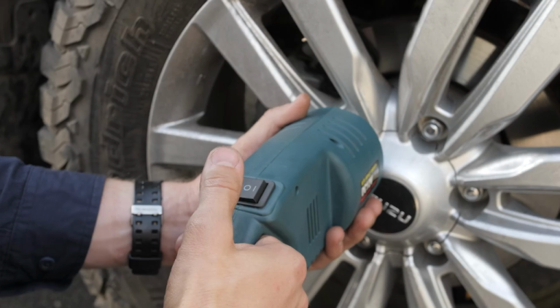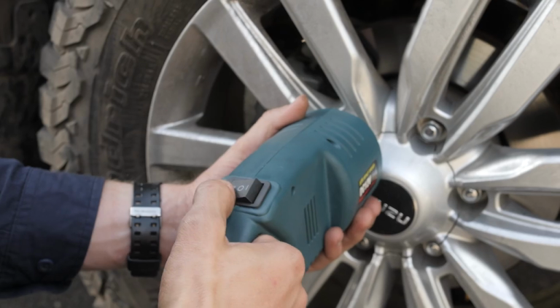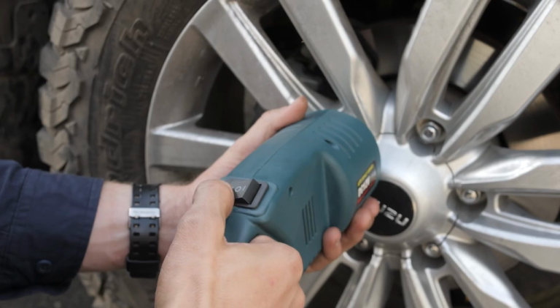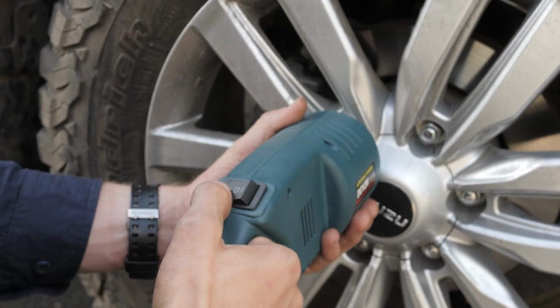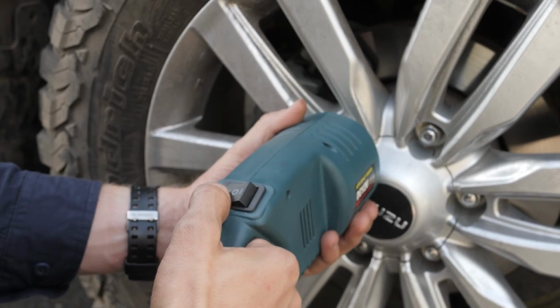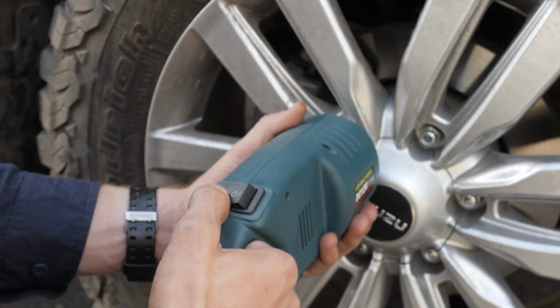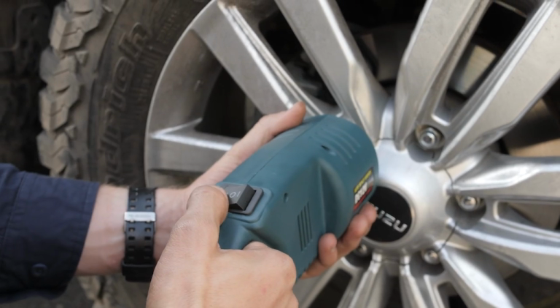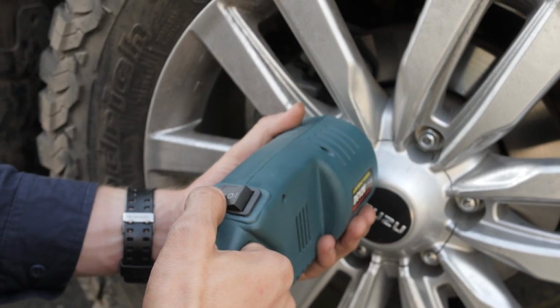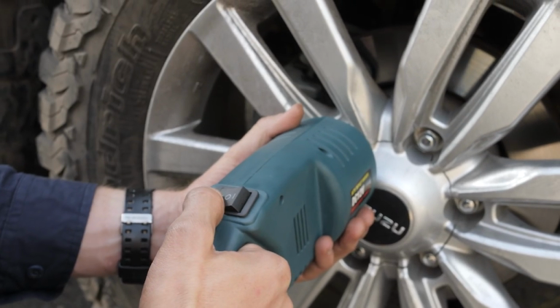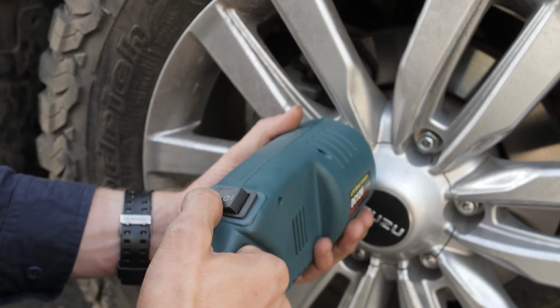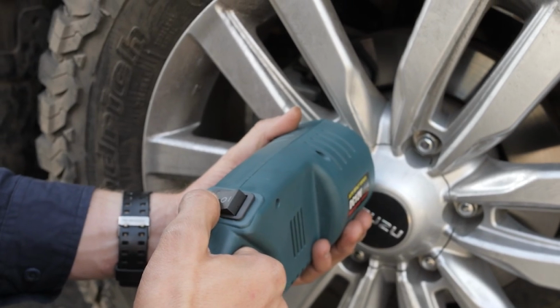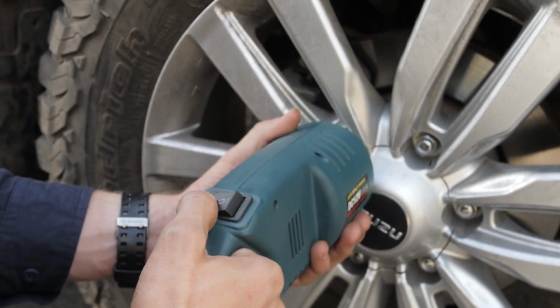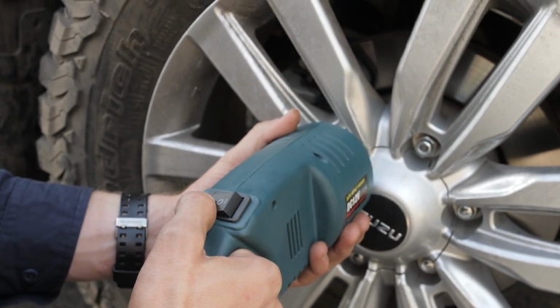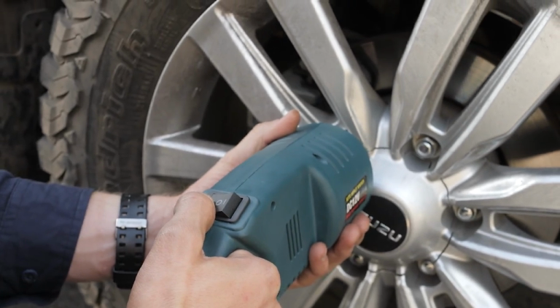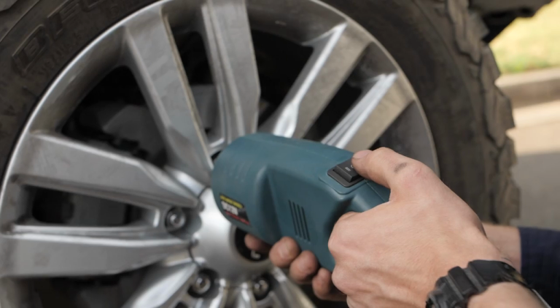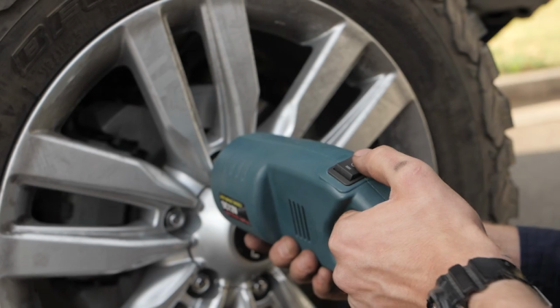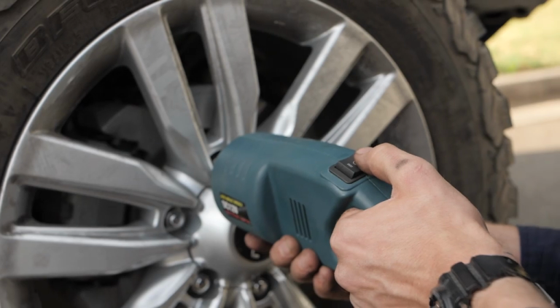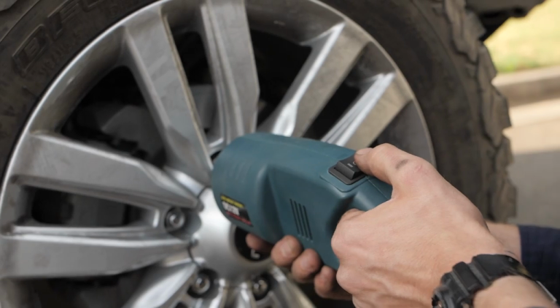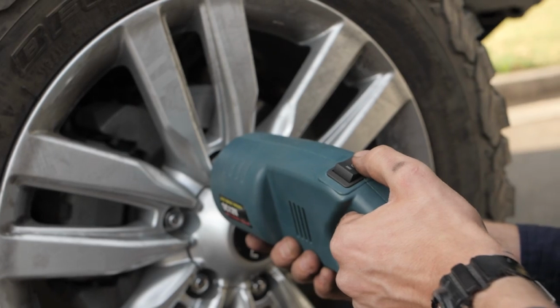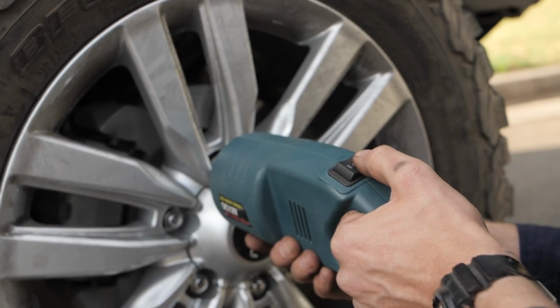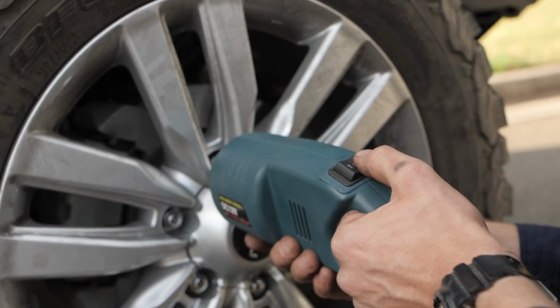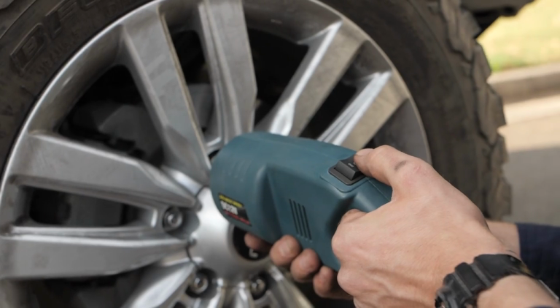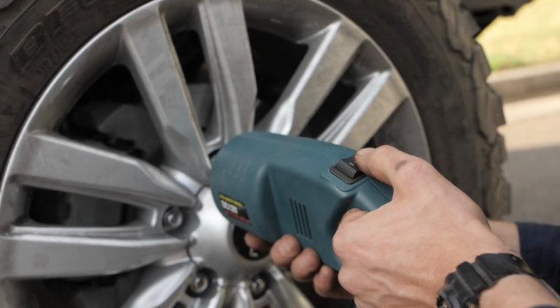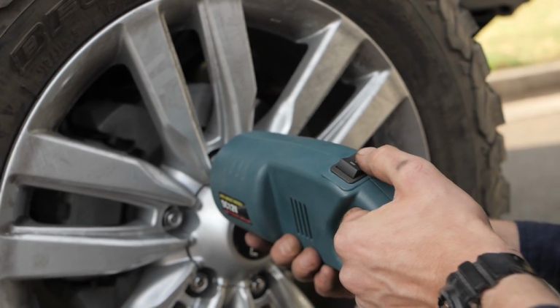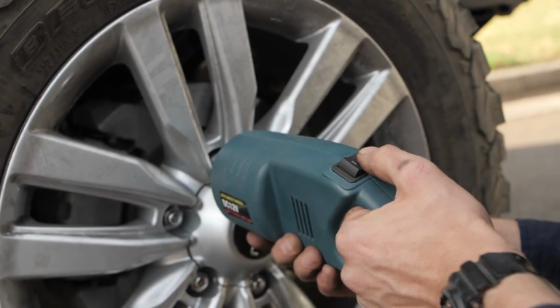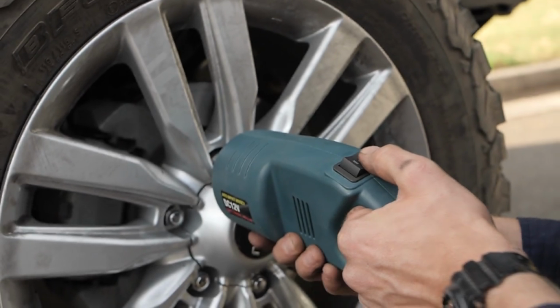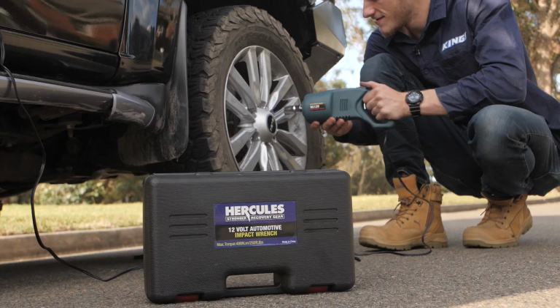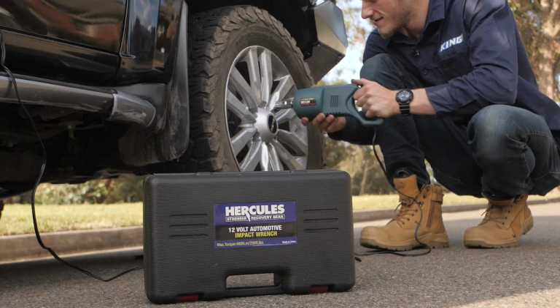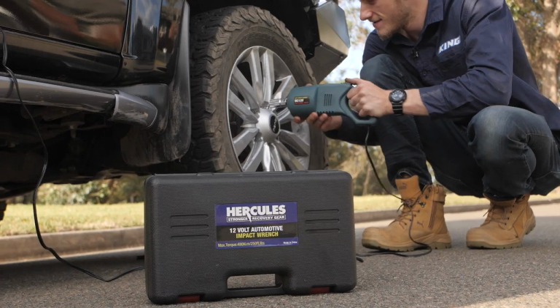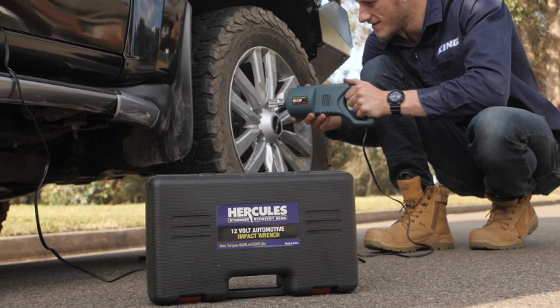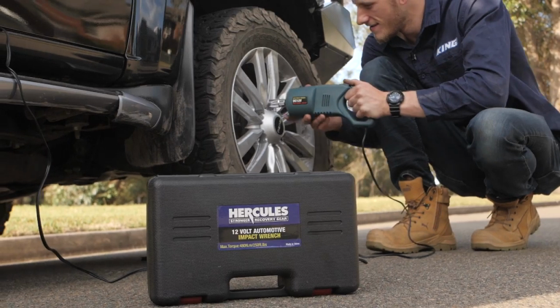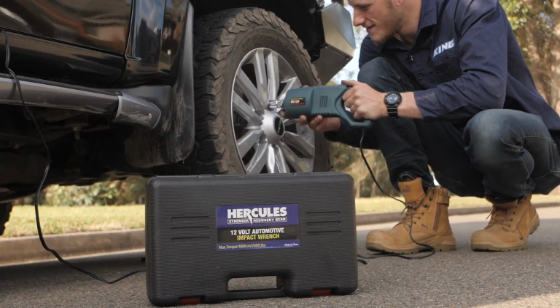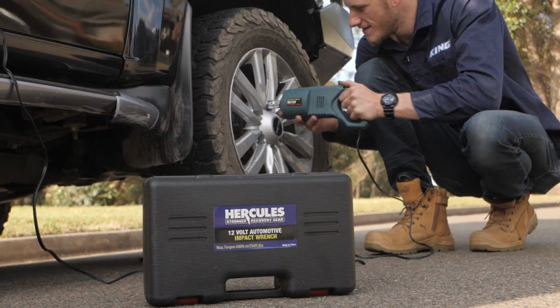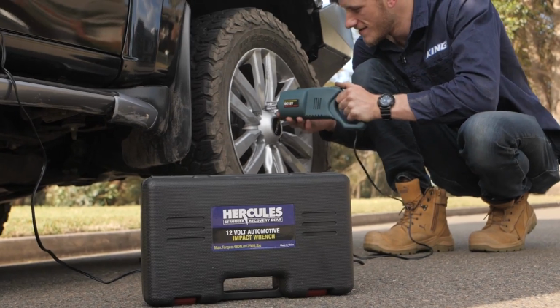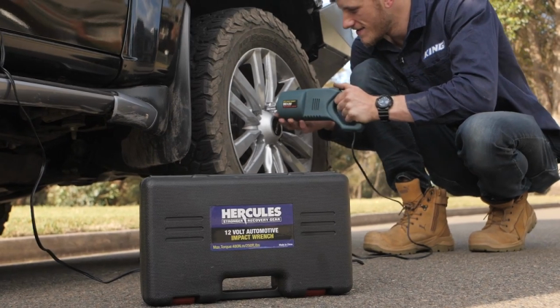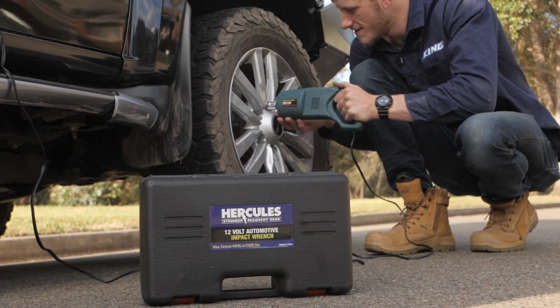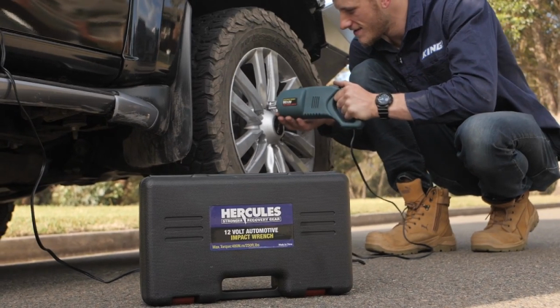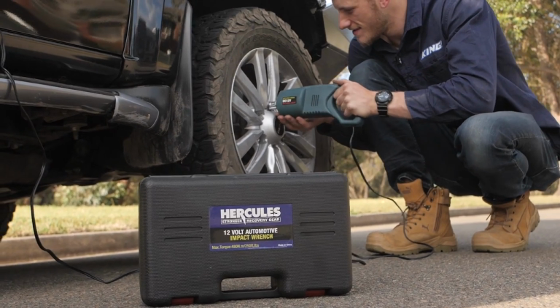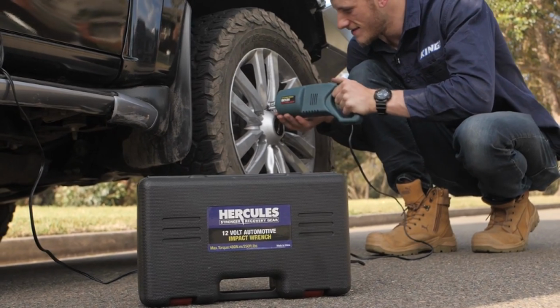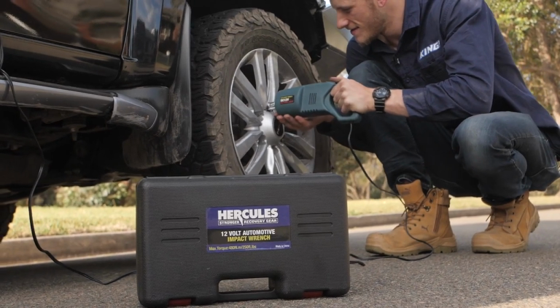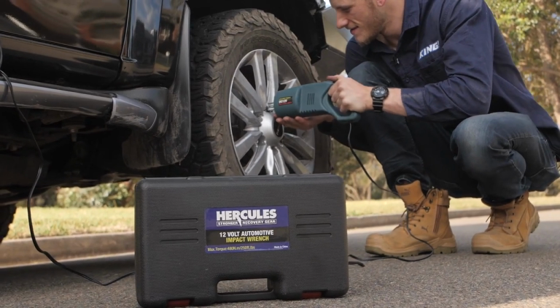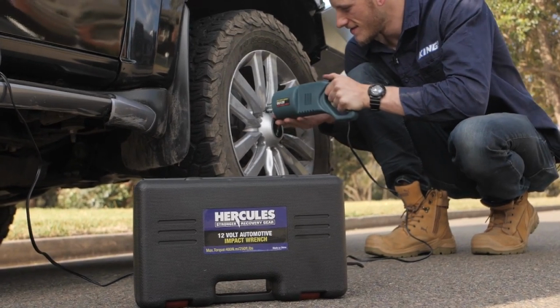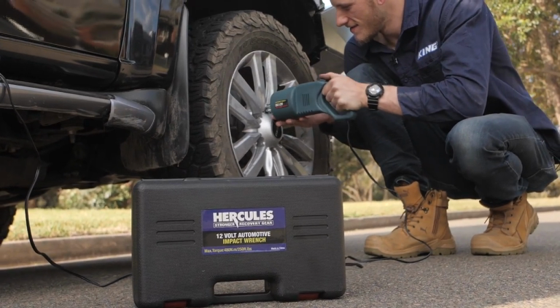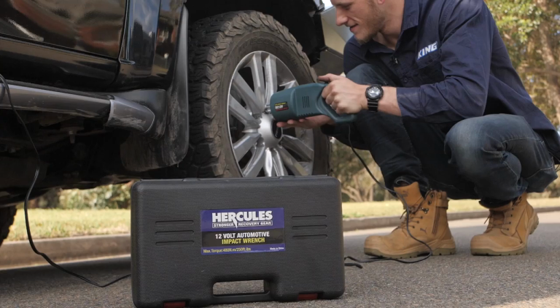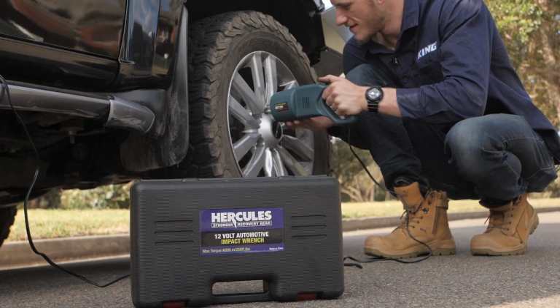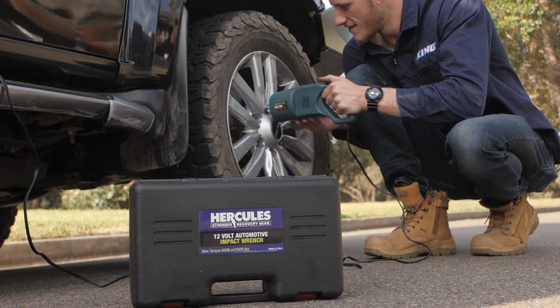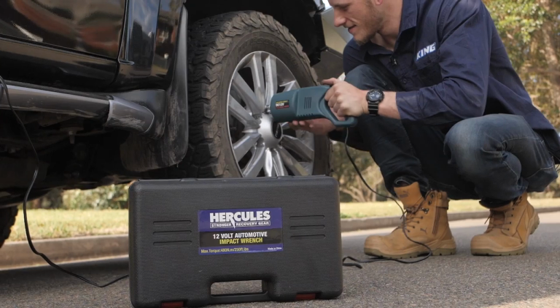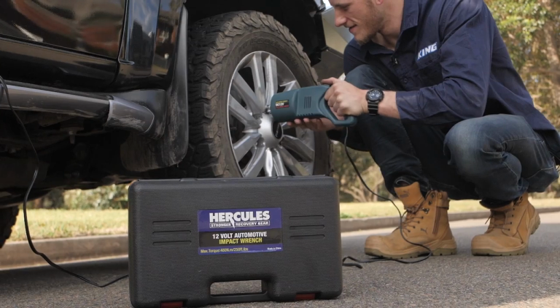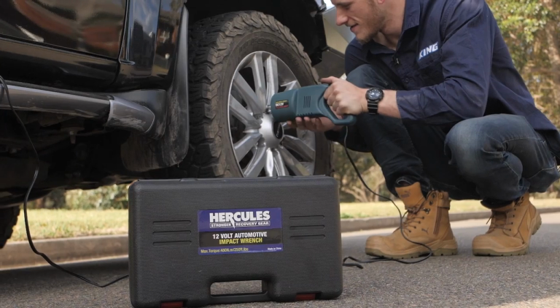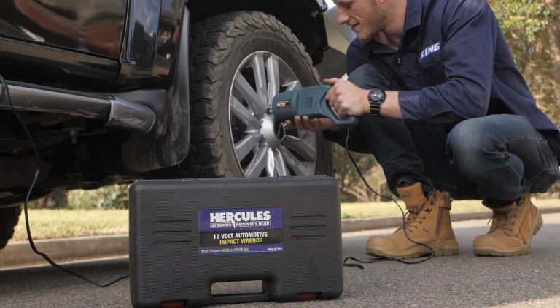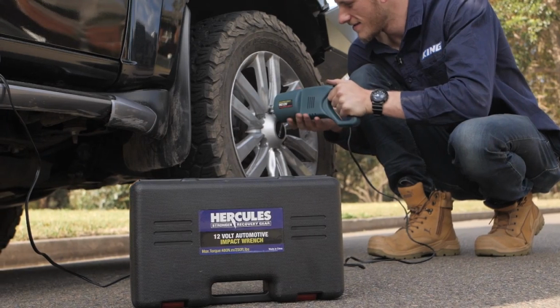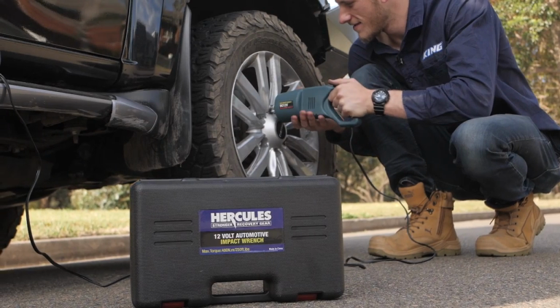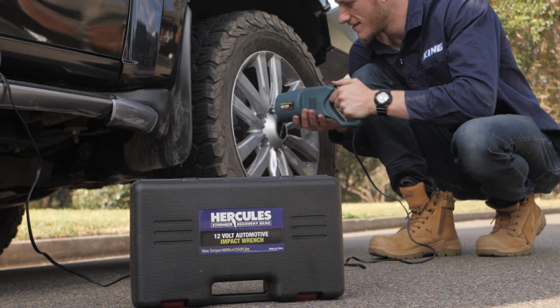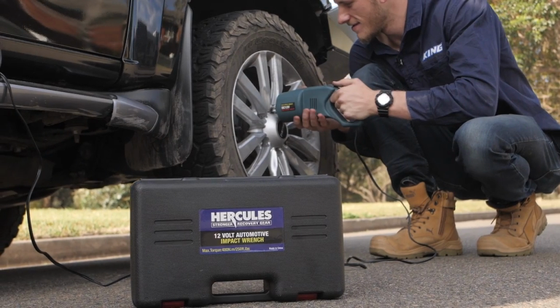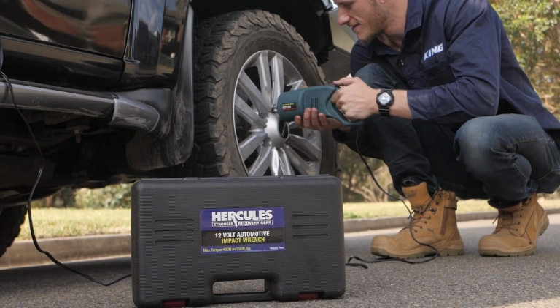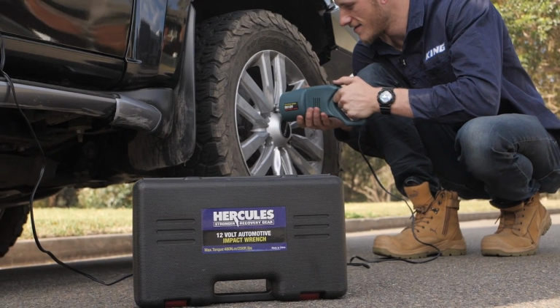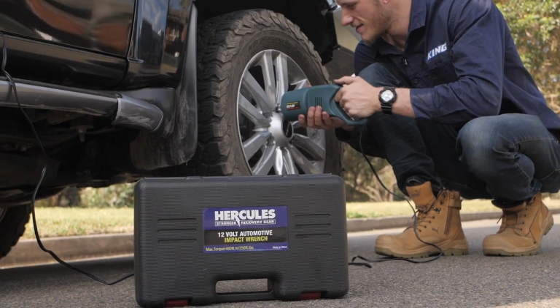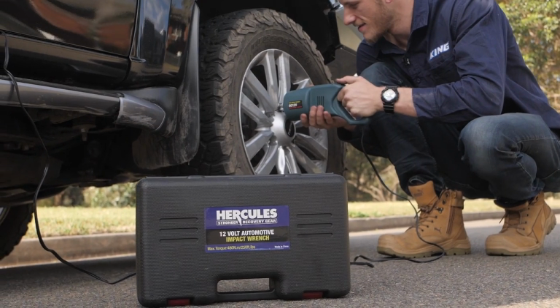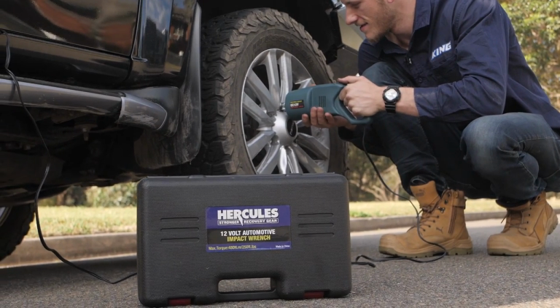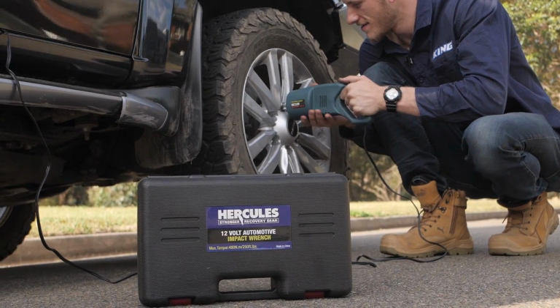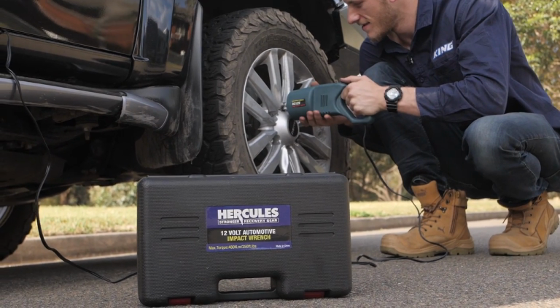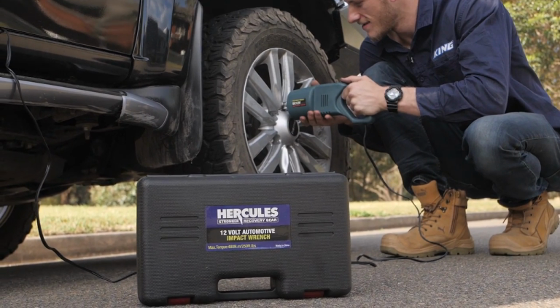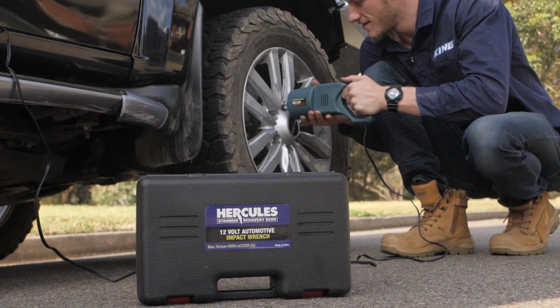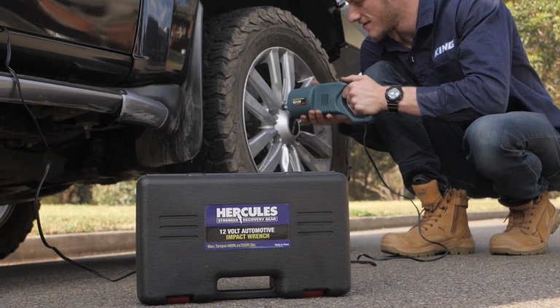Hold down the left button to loosen and the right button to tighten. The Hercules impact wrench functions slightly differently than air or cordless impact wrenches.